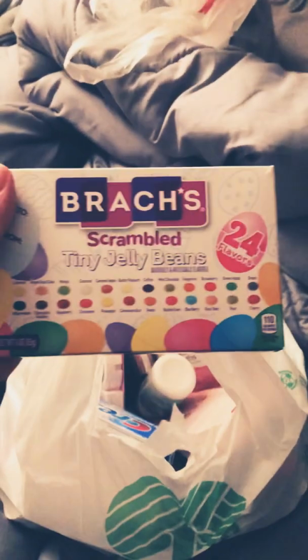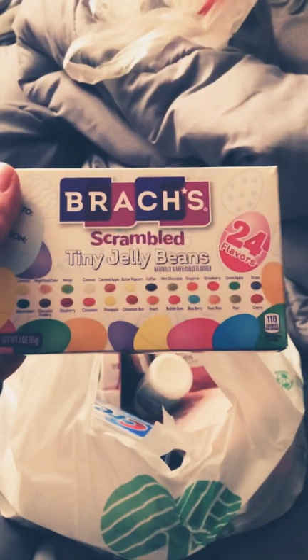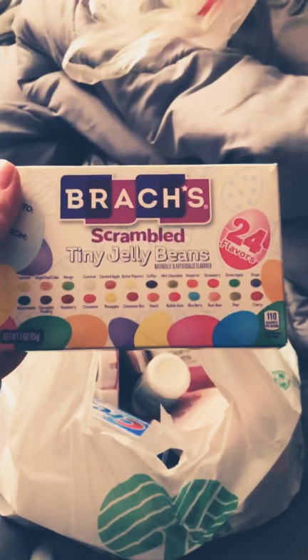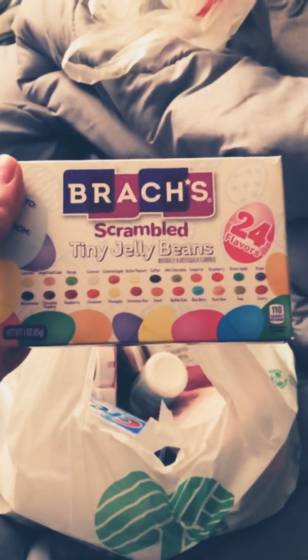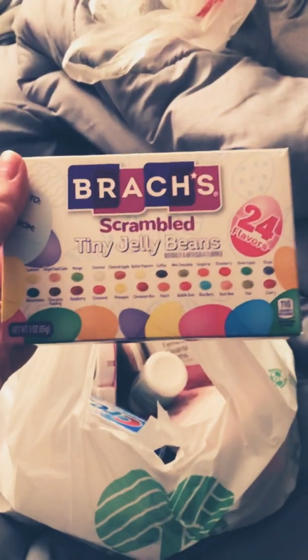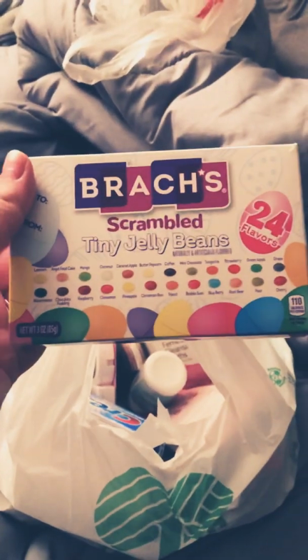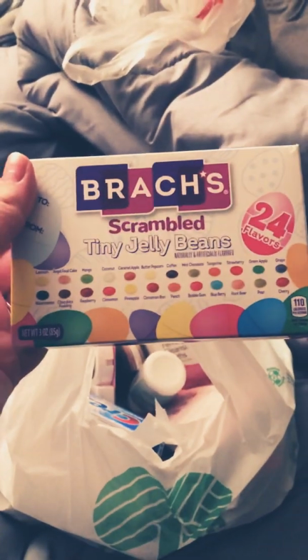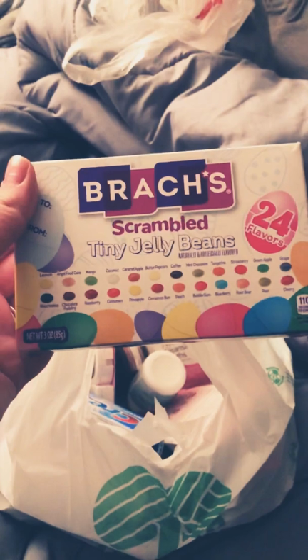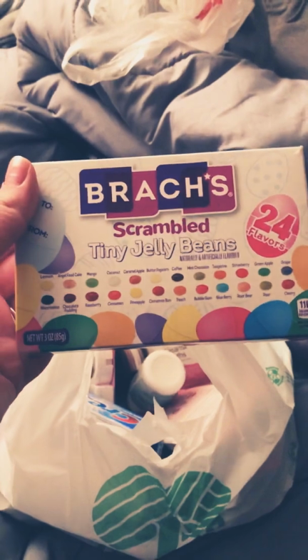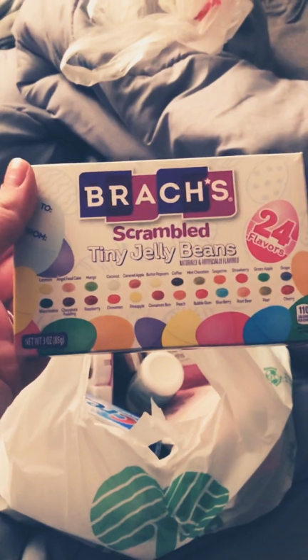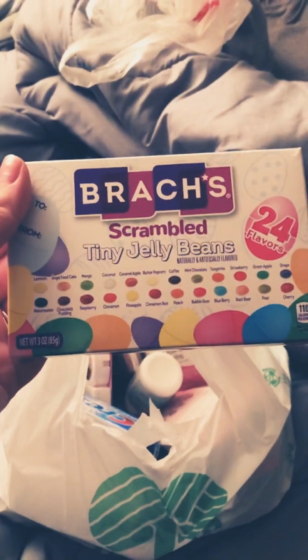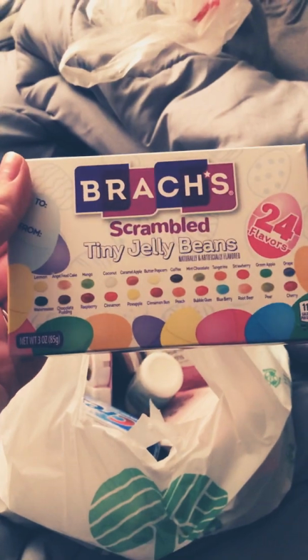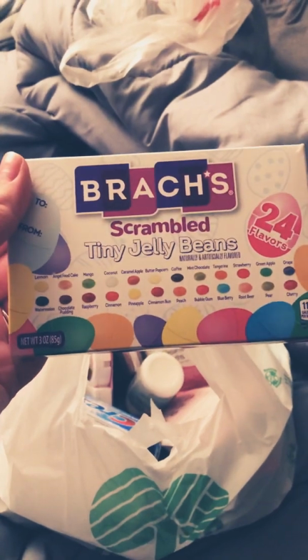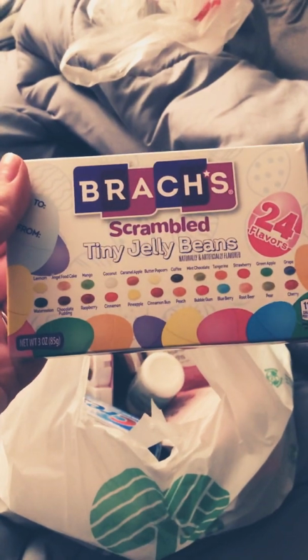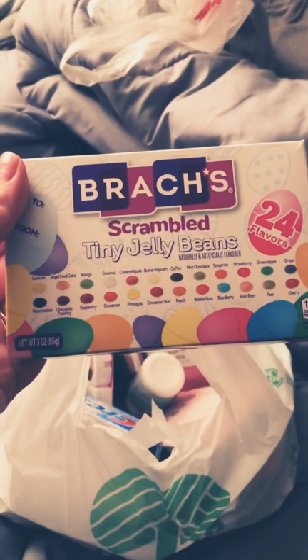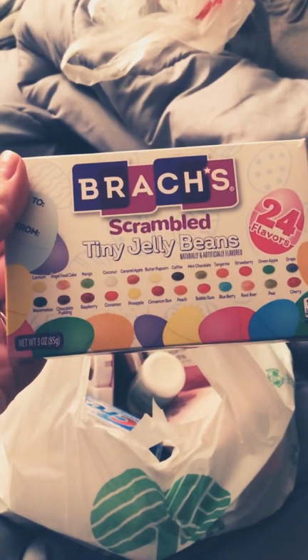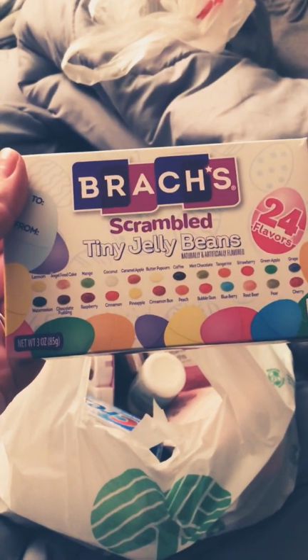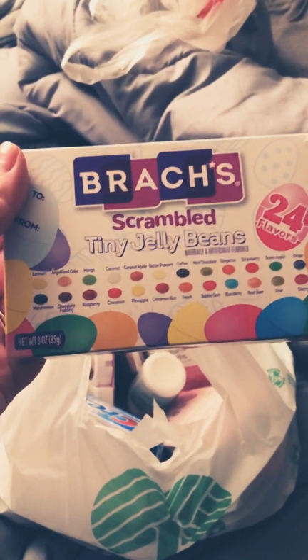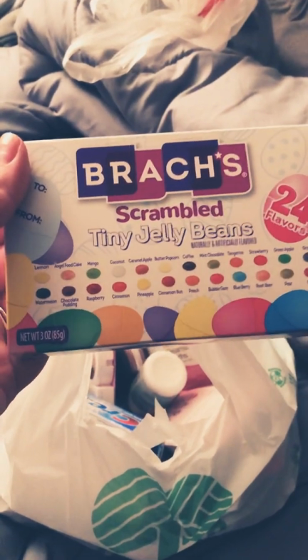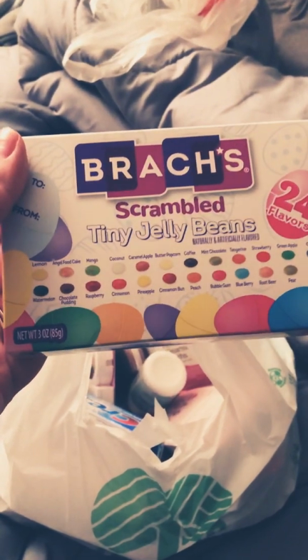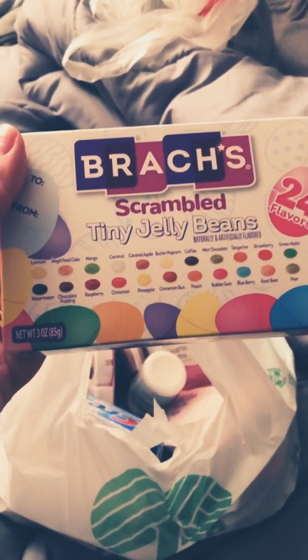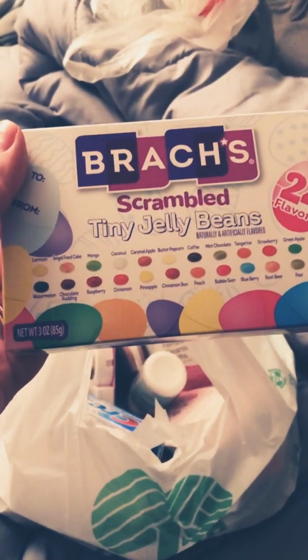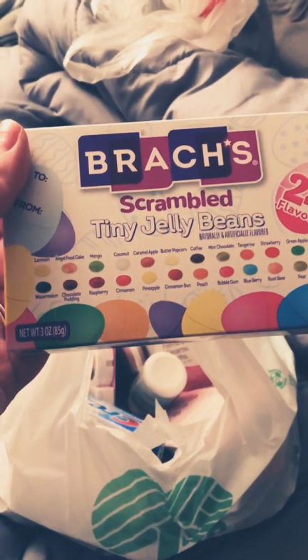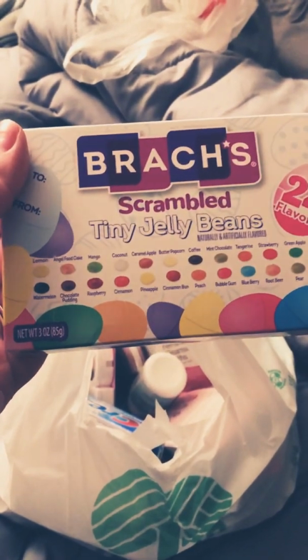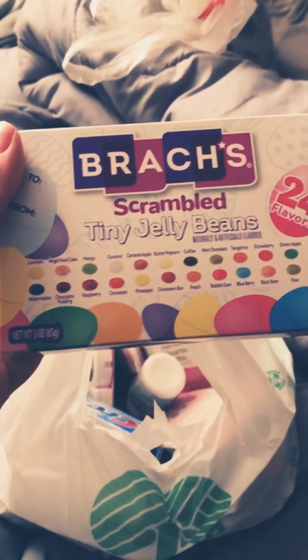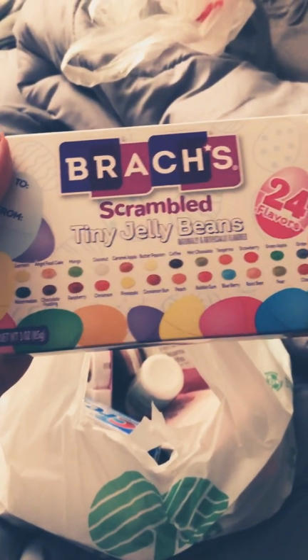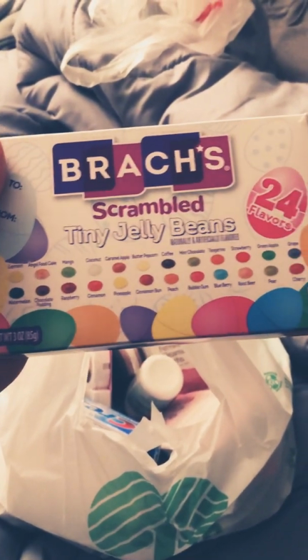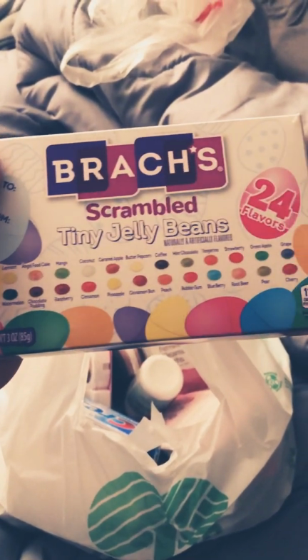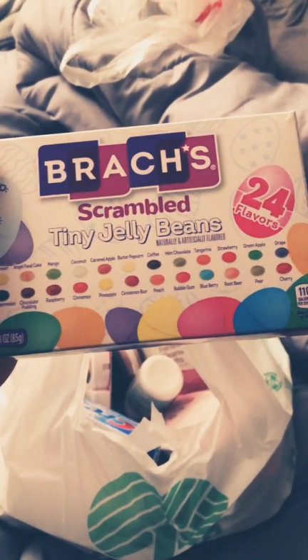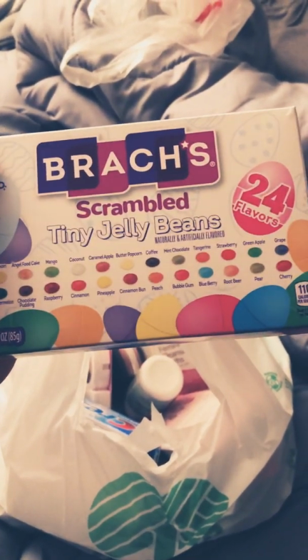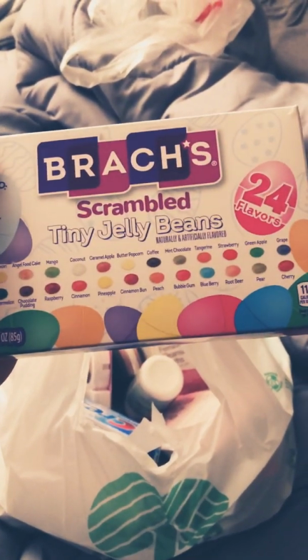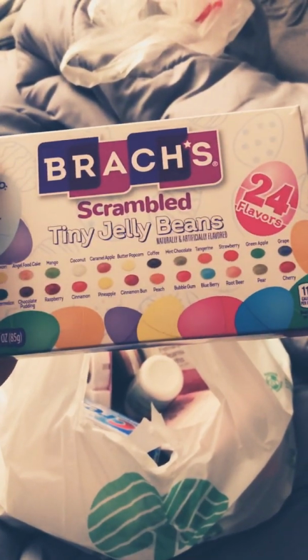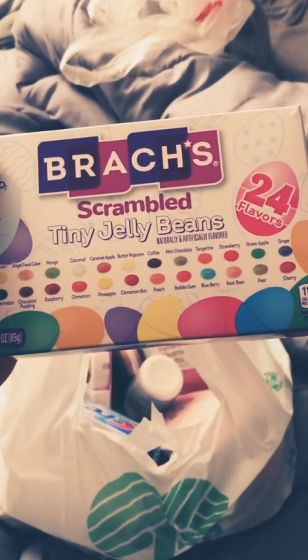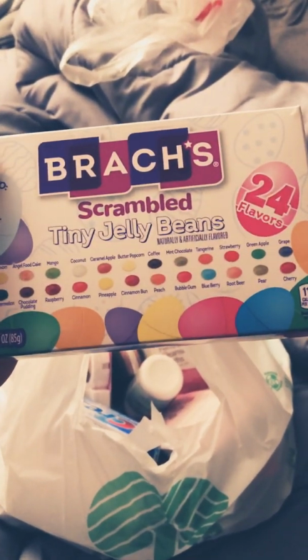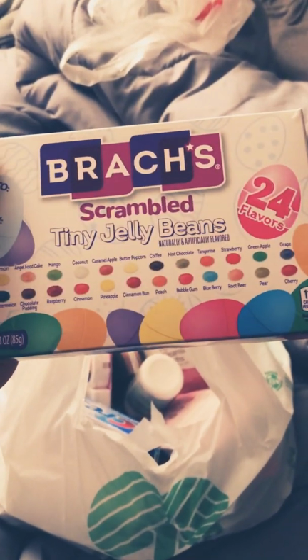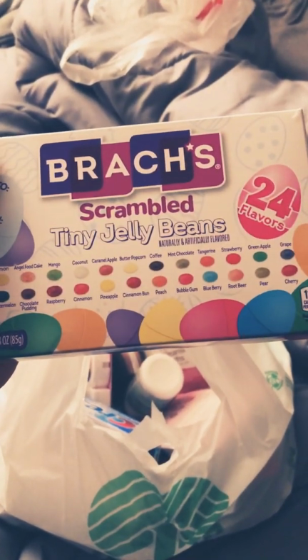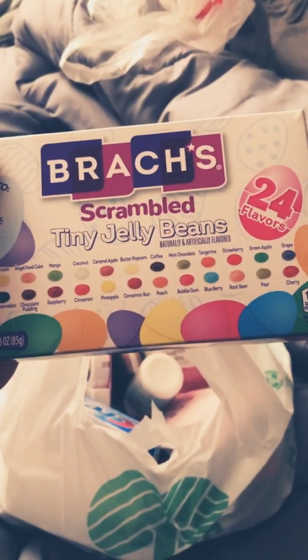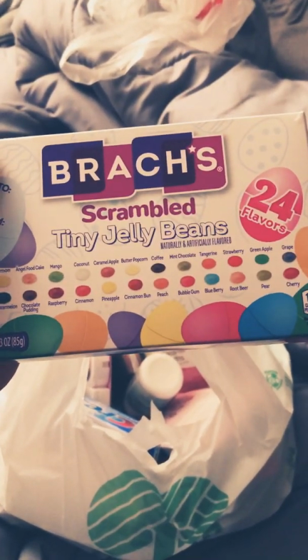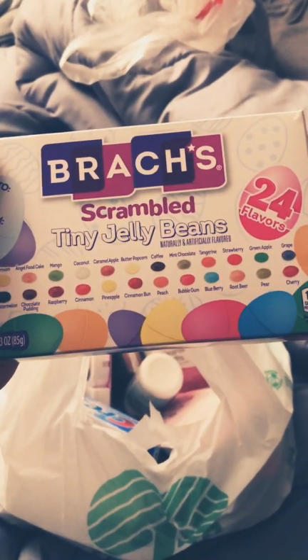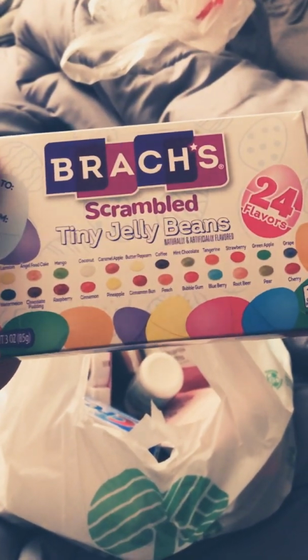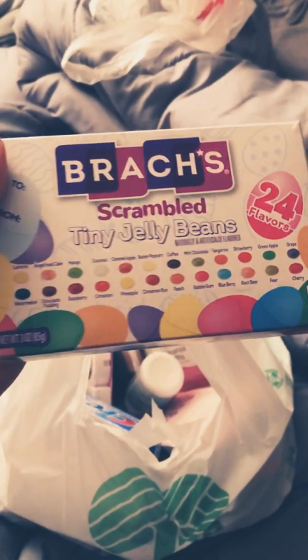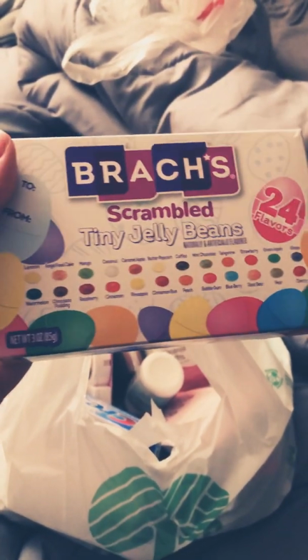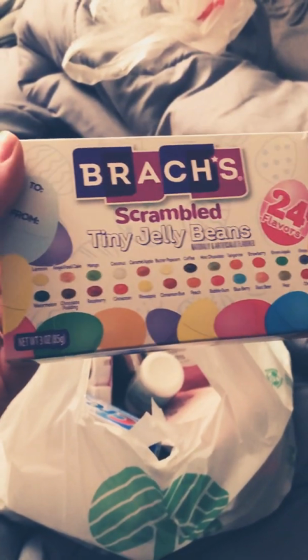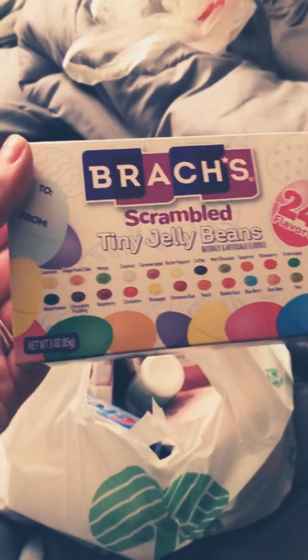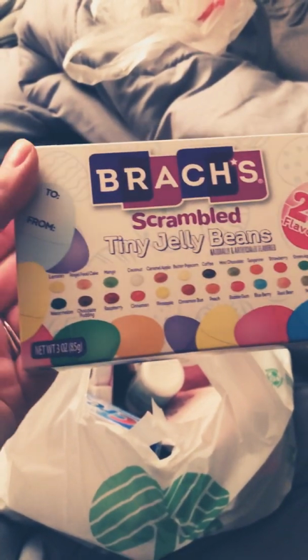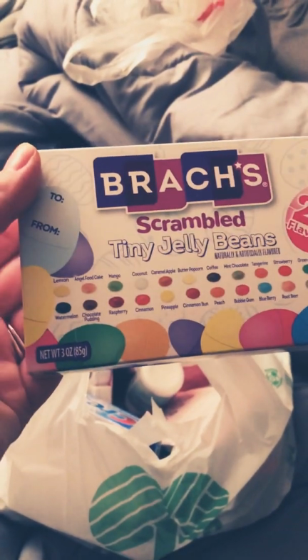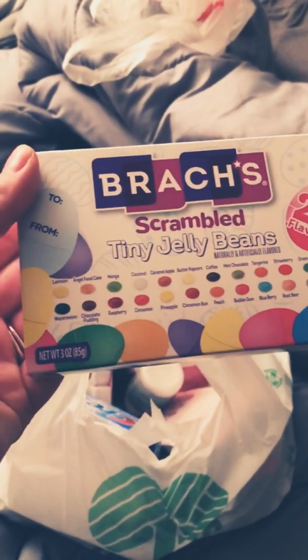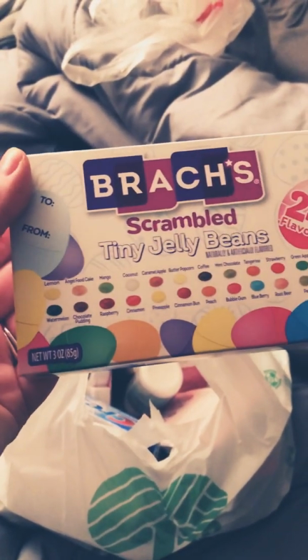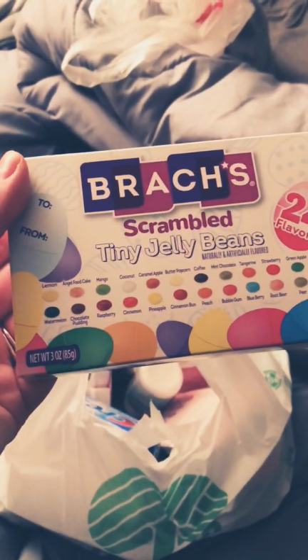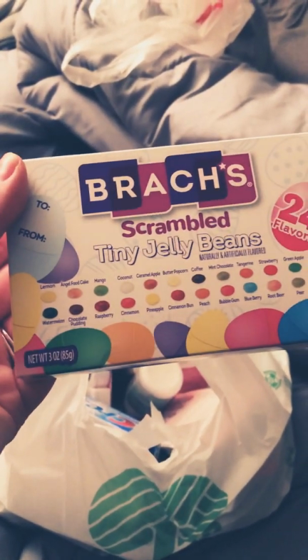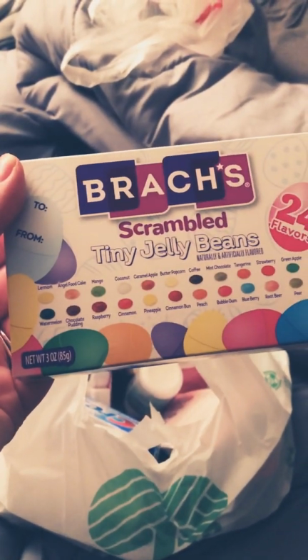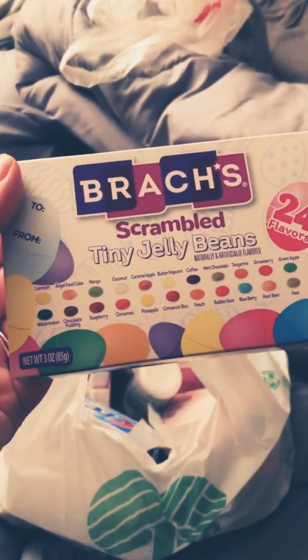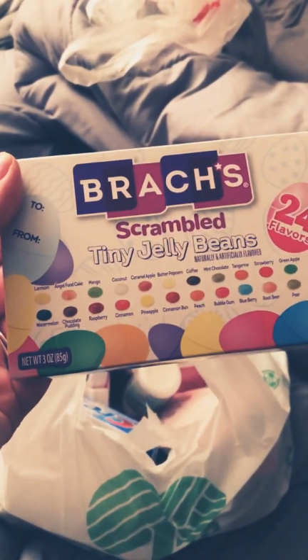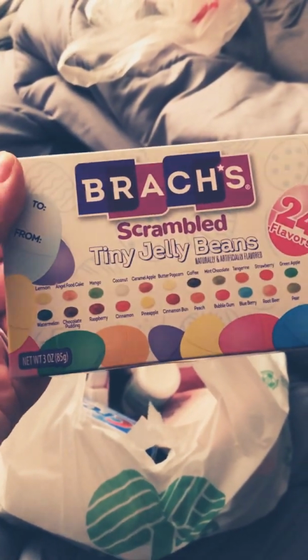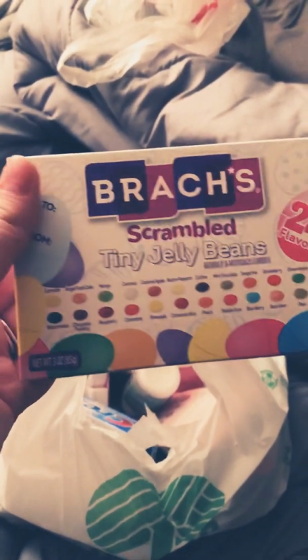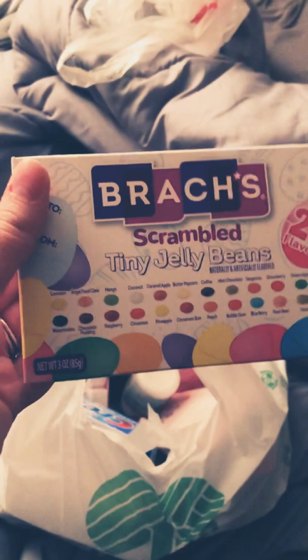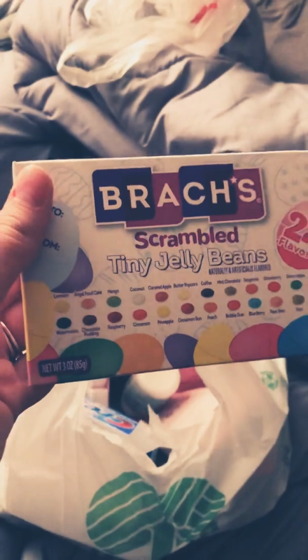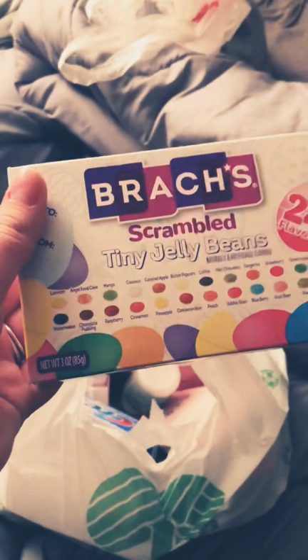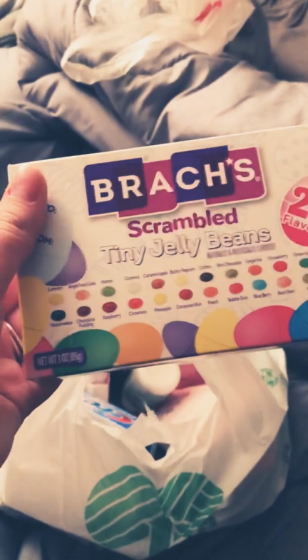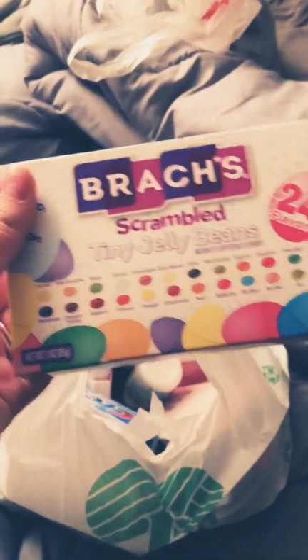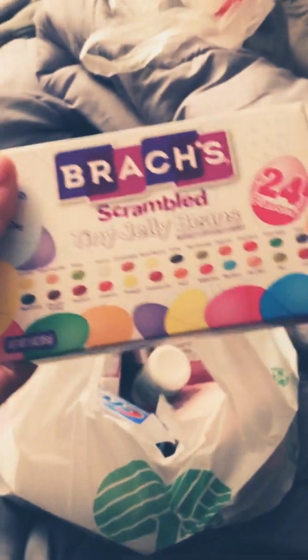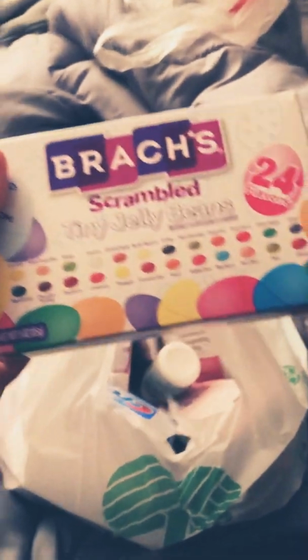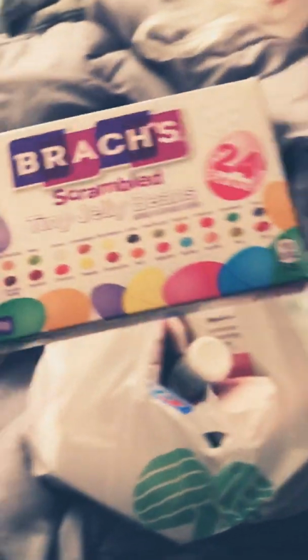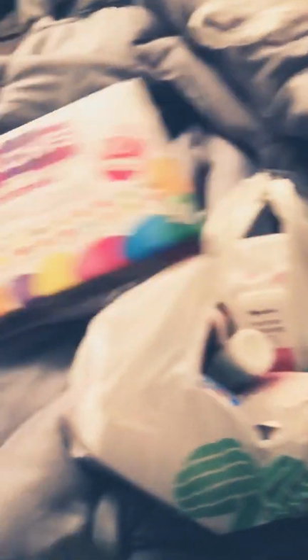First of all, I found these Brock Scrambled Tiny Jelly Beans. Comes with 24 different flavors. Excited to try that.